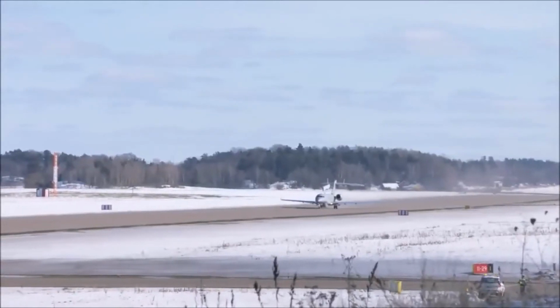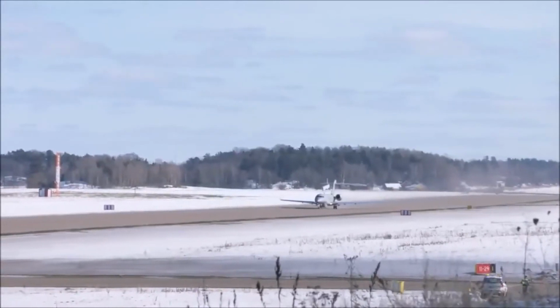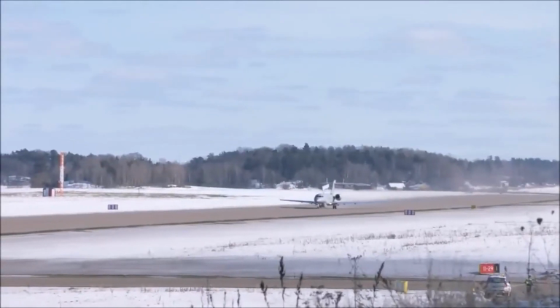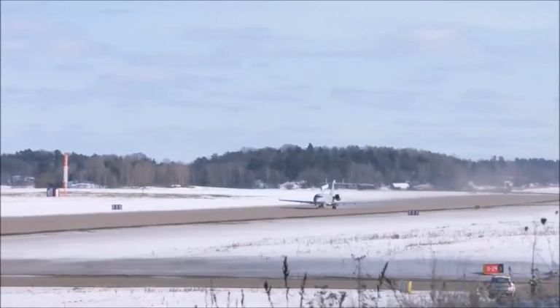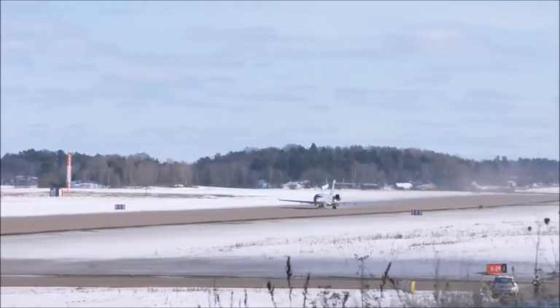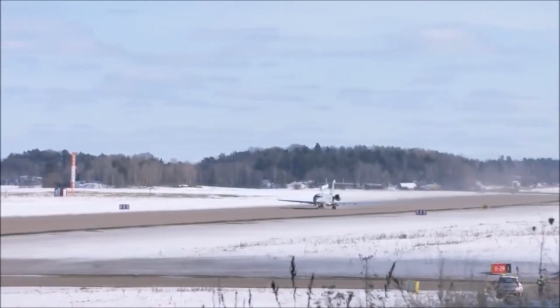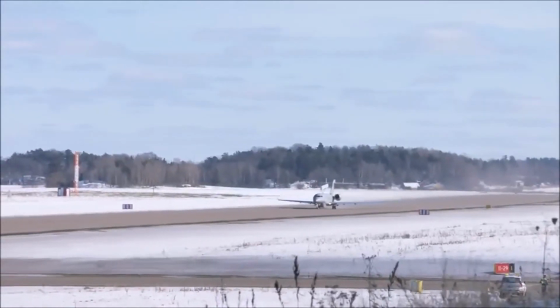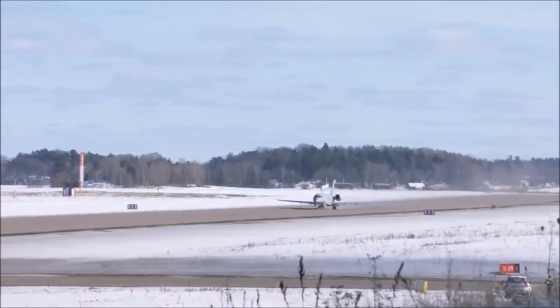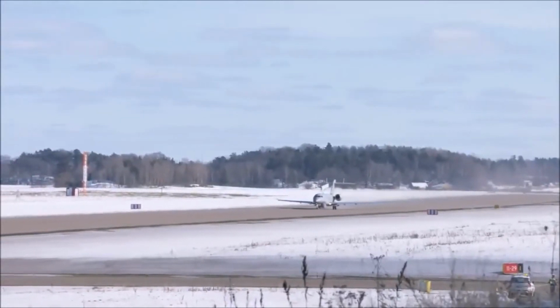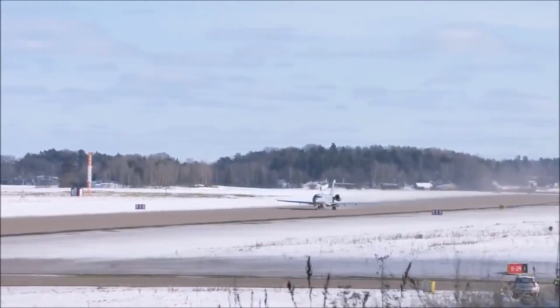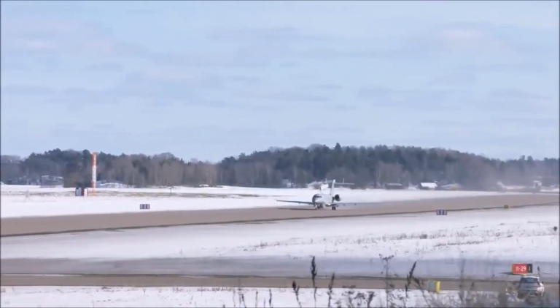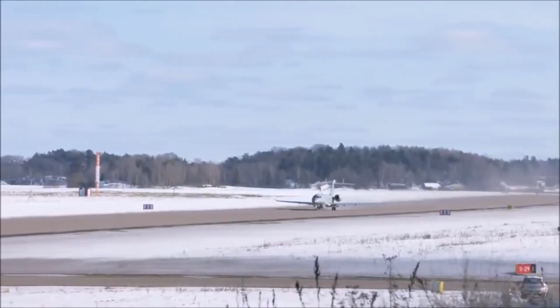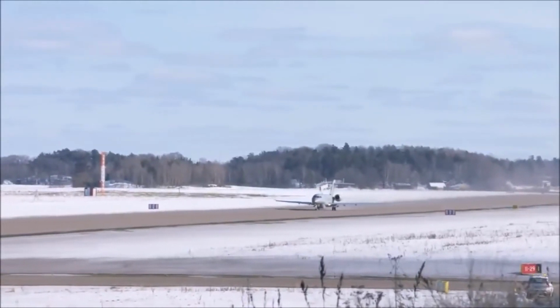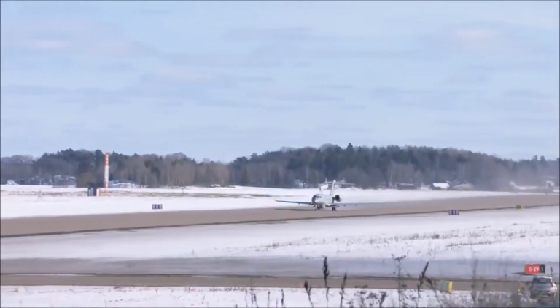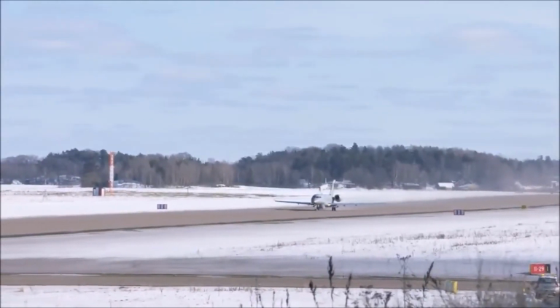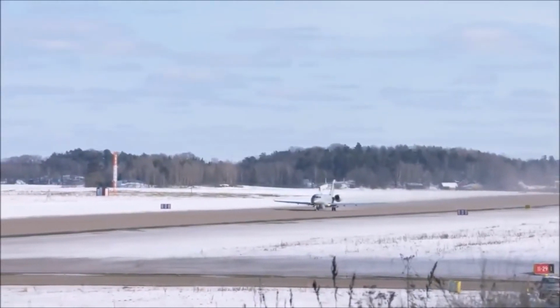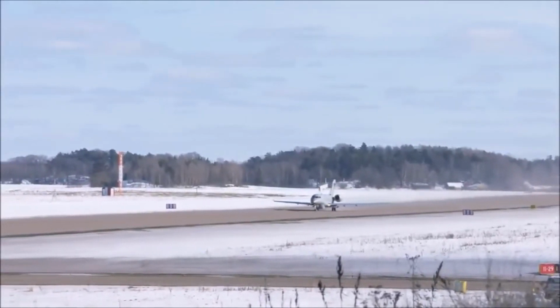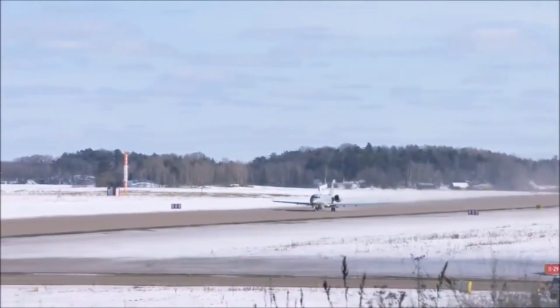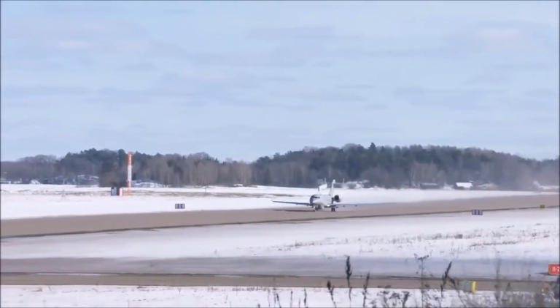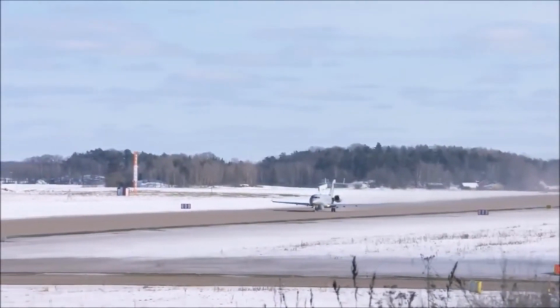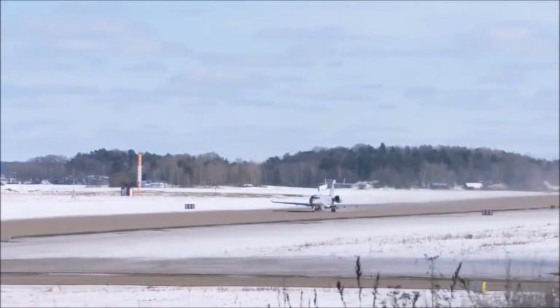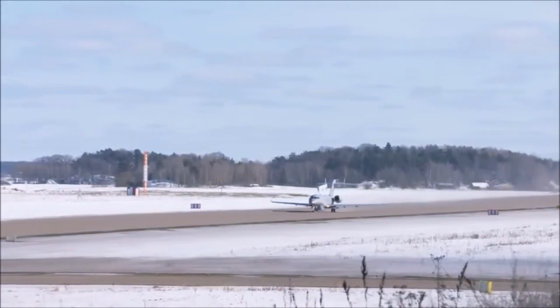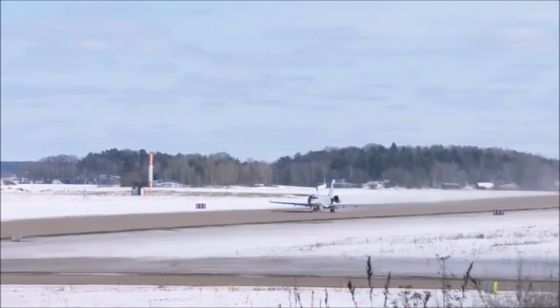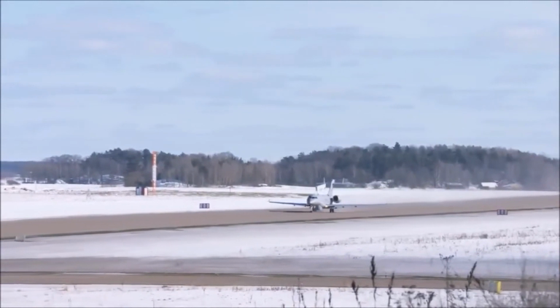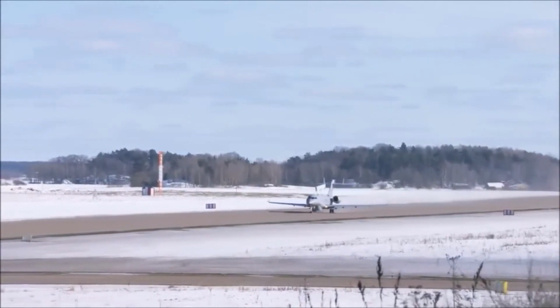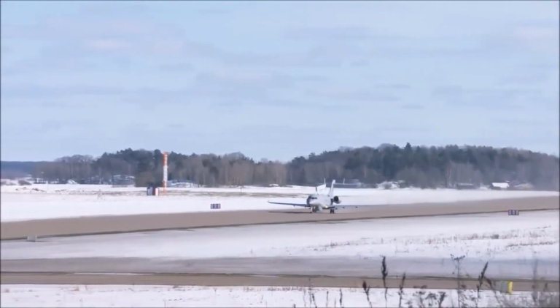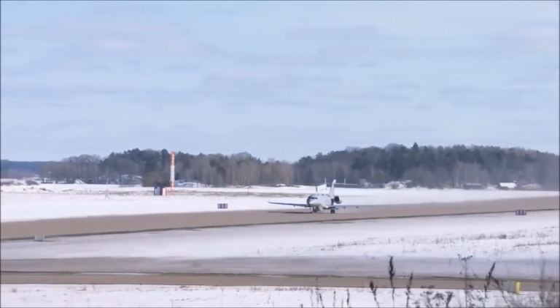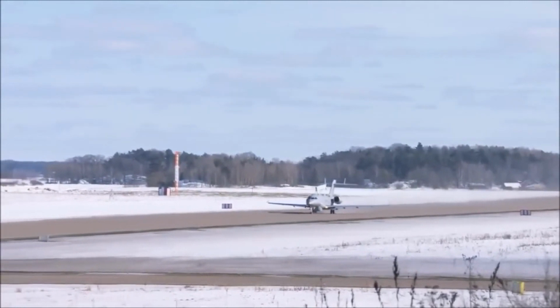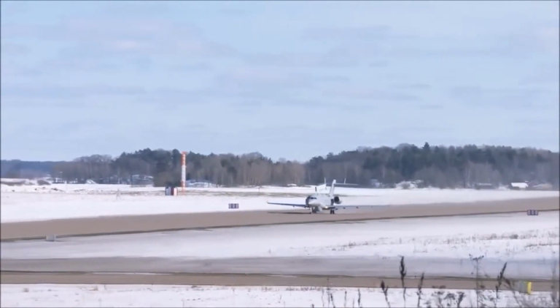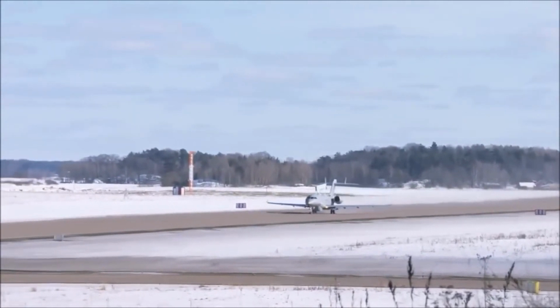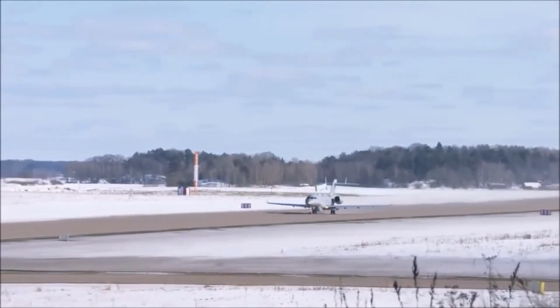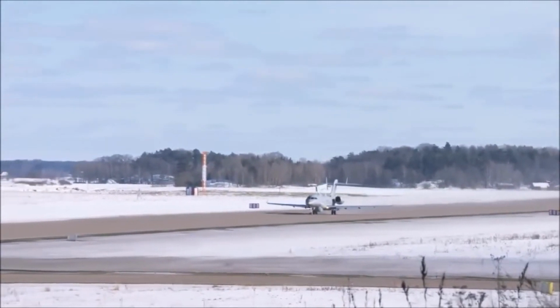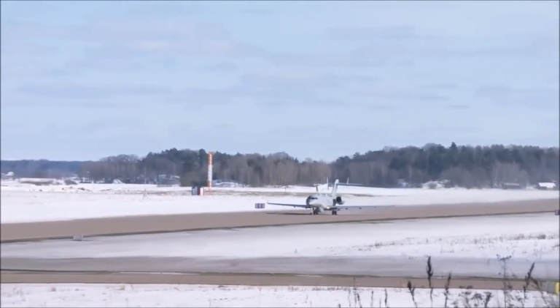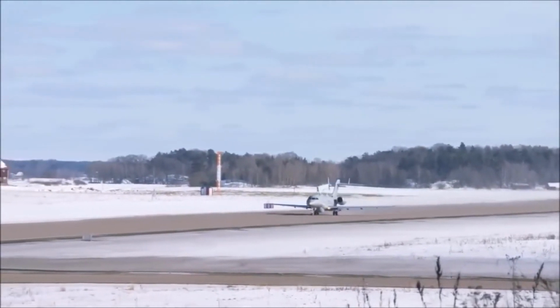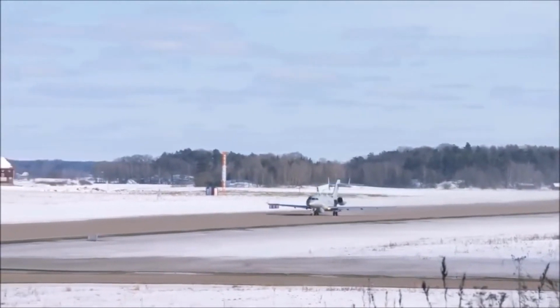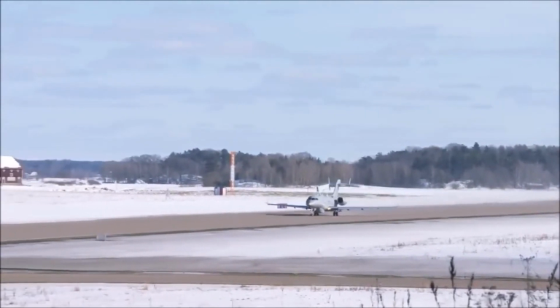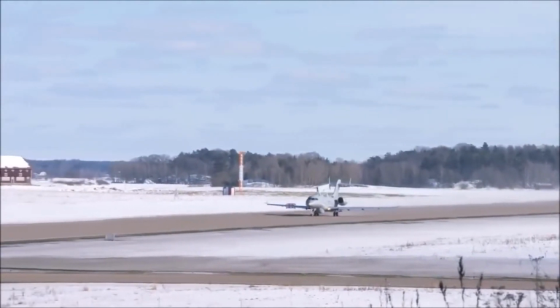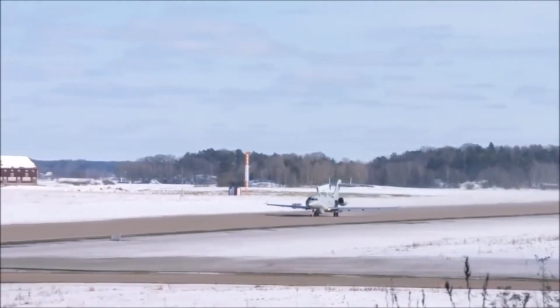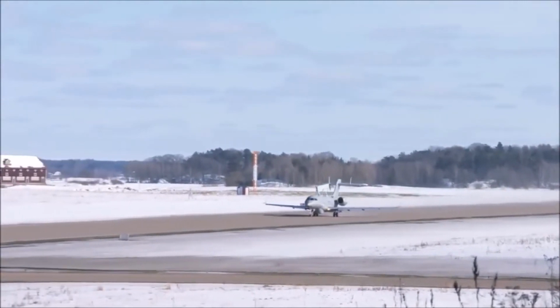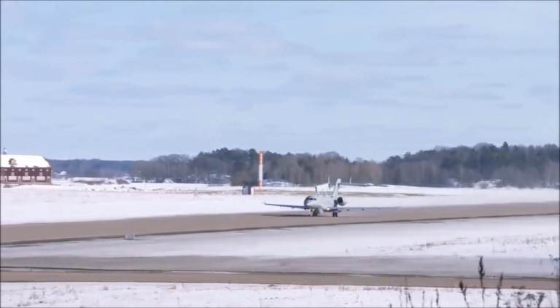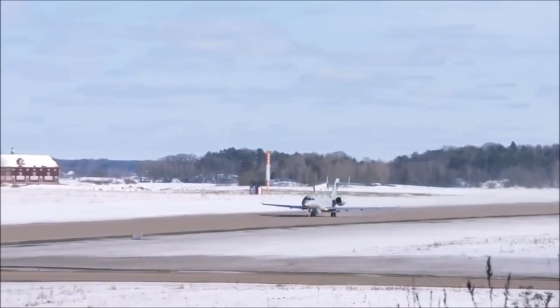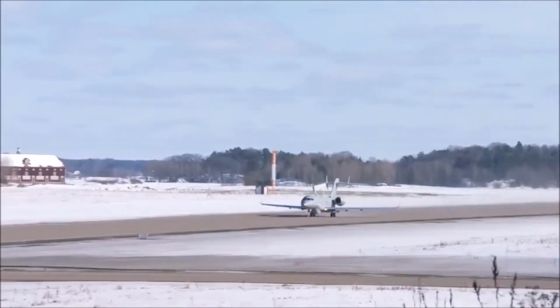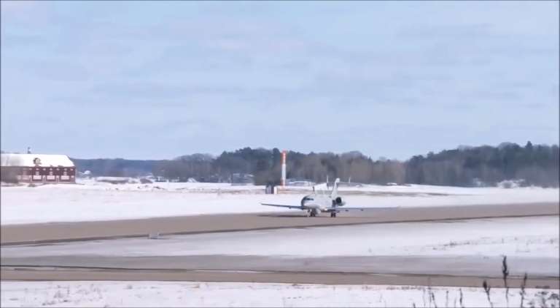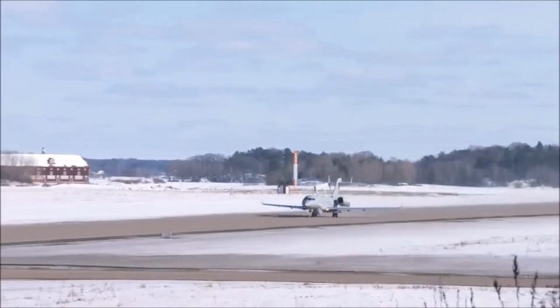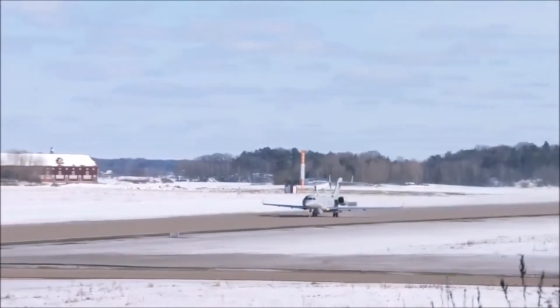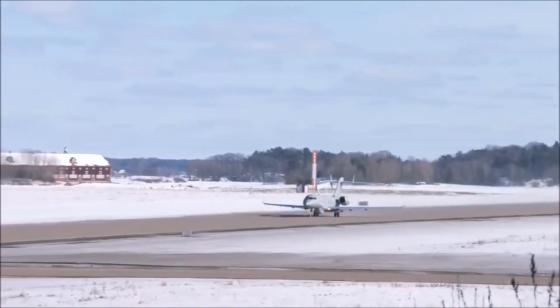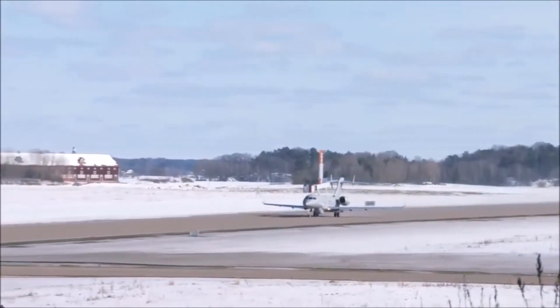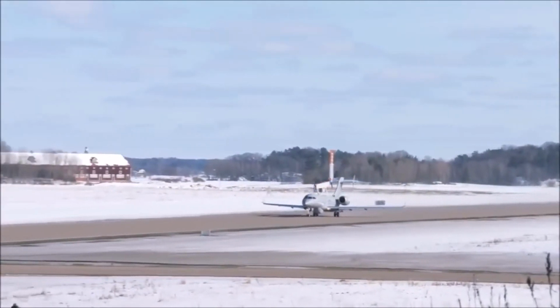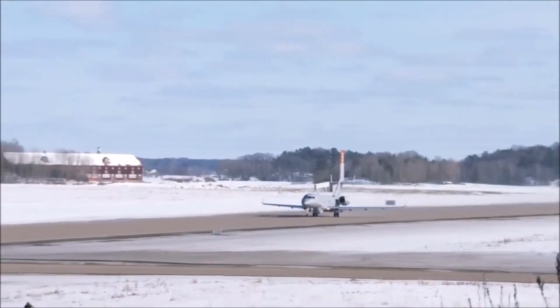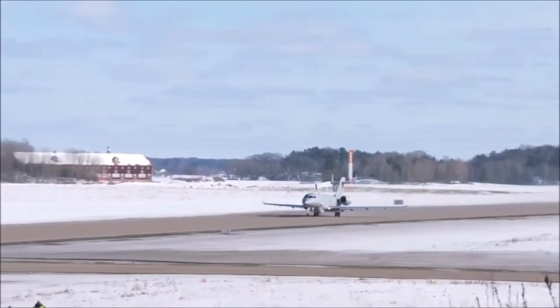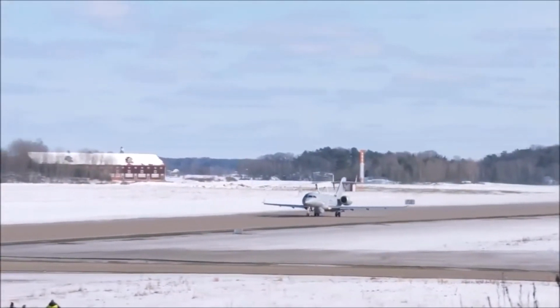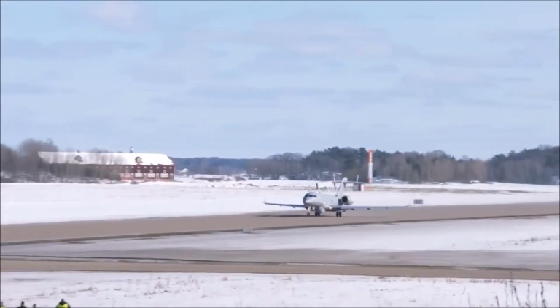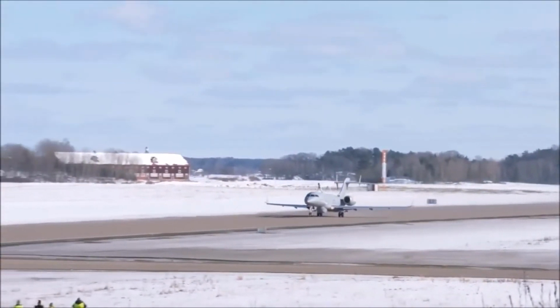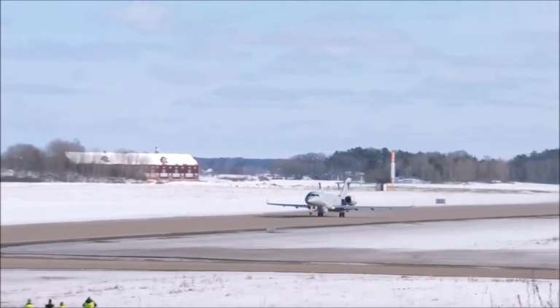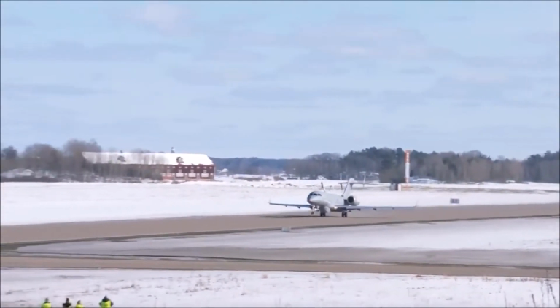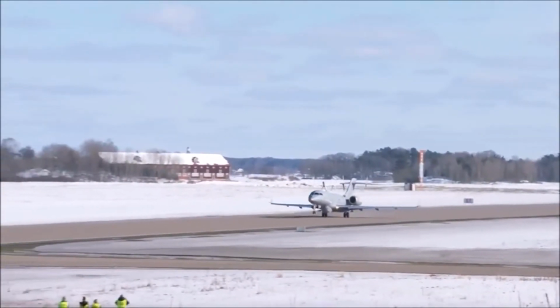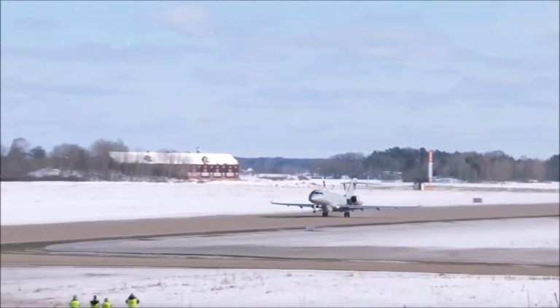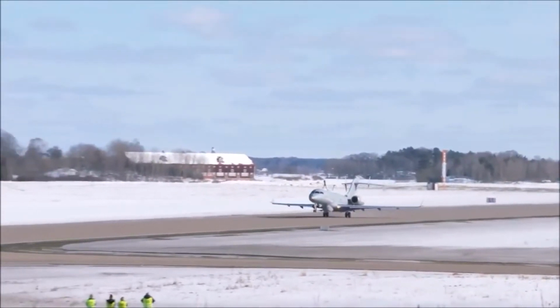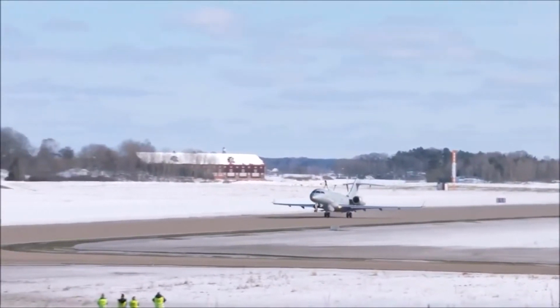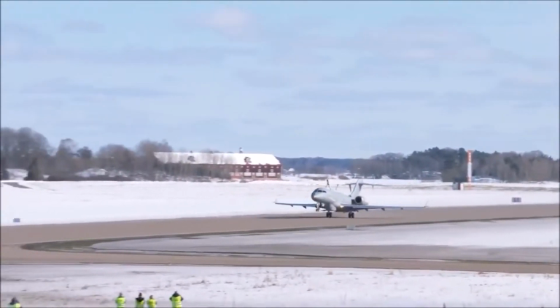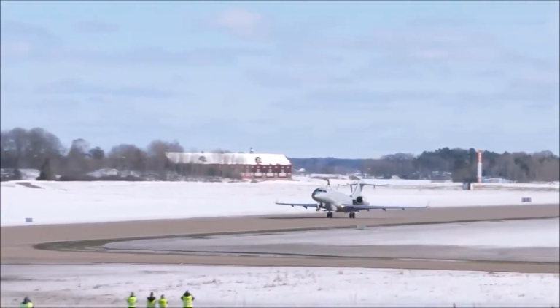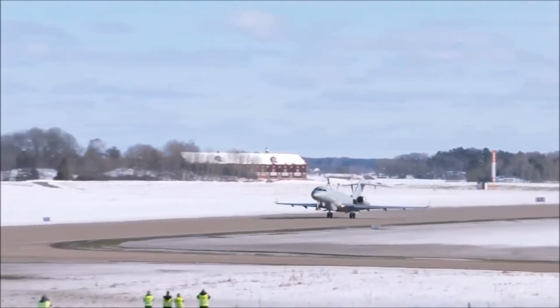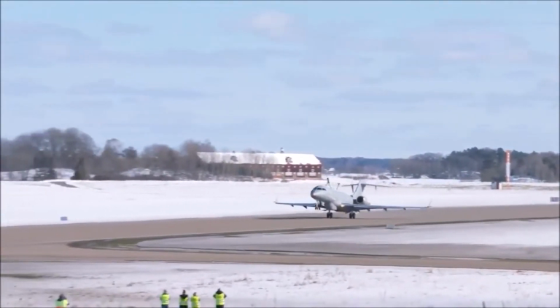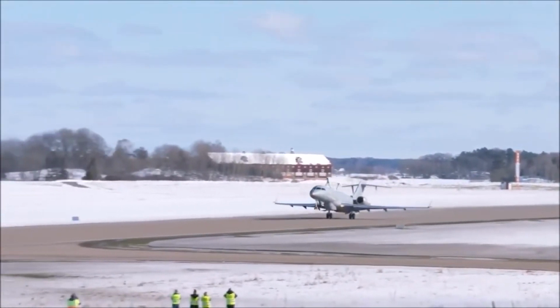GlobalEye is used by the United Arab Emirates Air Force, and will enter service in the Swedish Air Force in 2027.